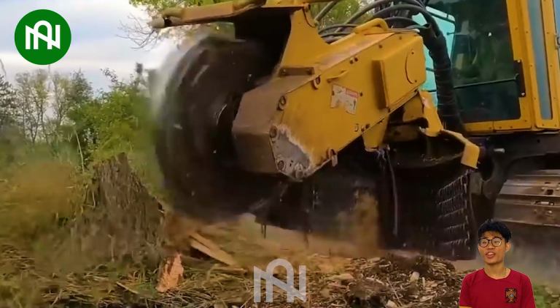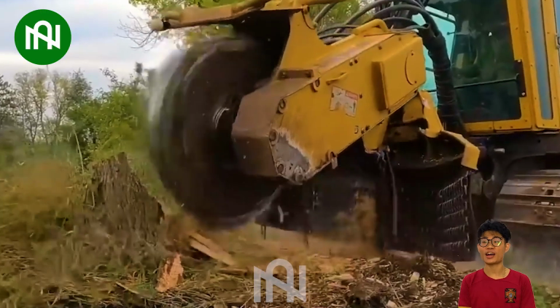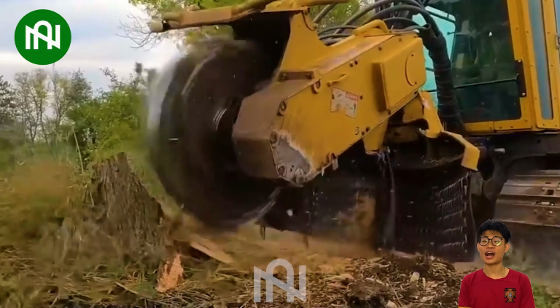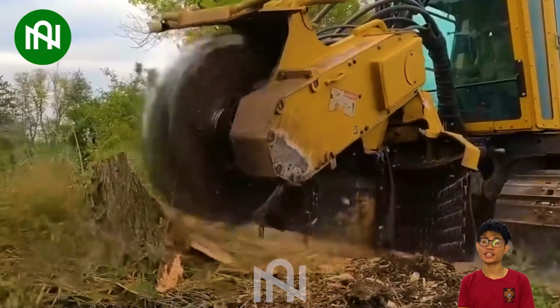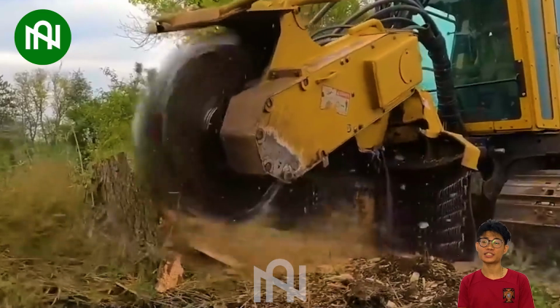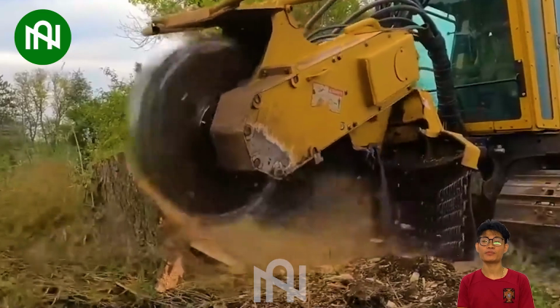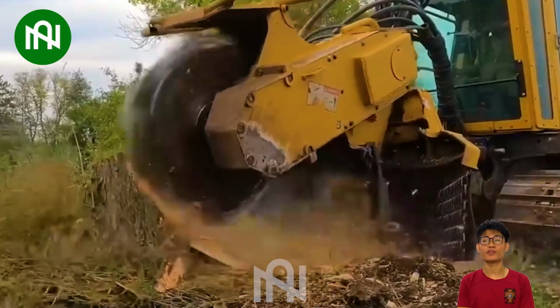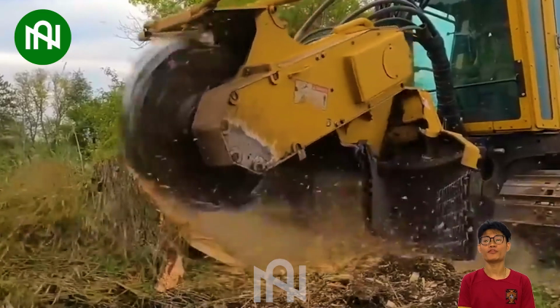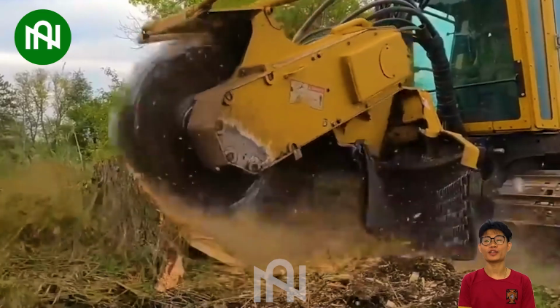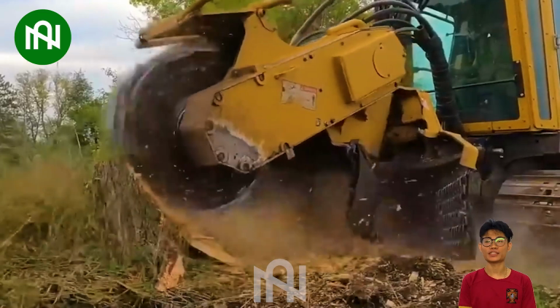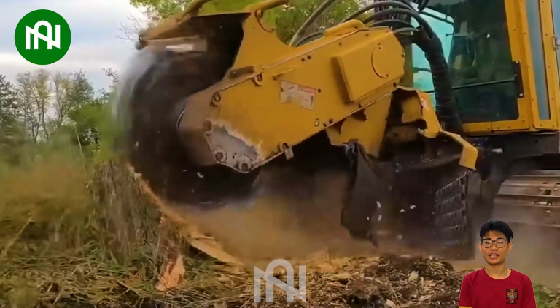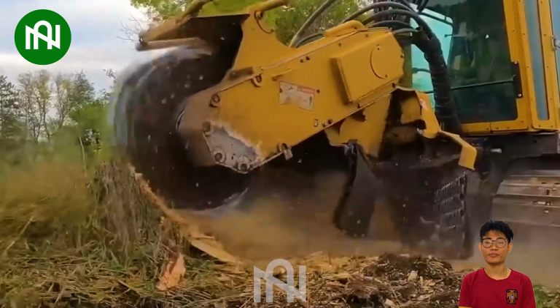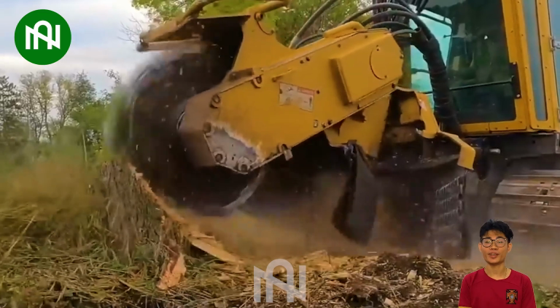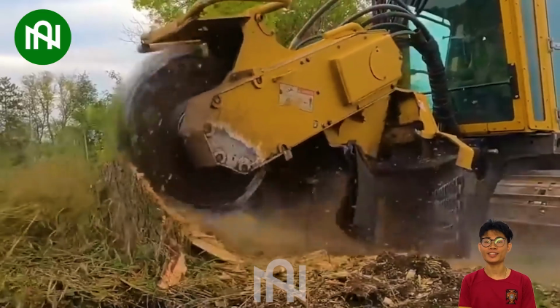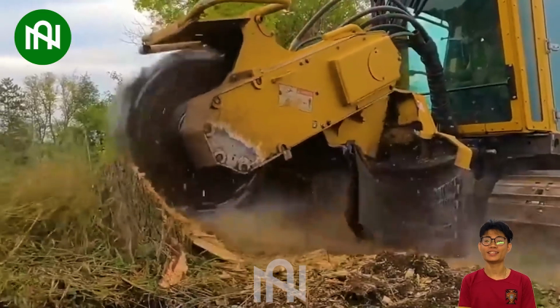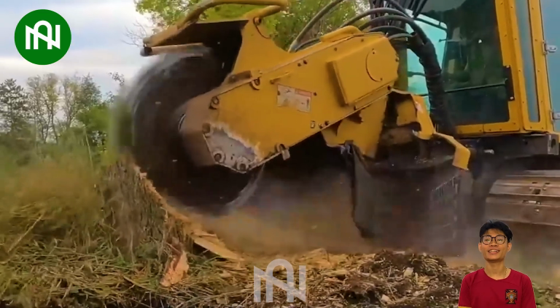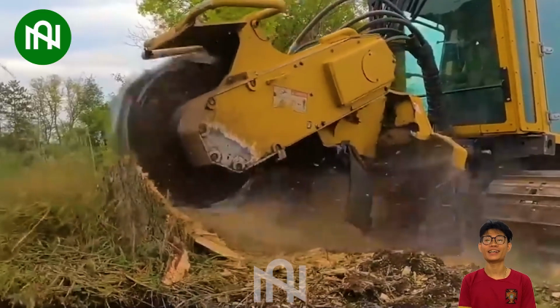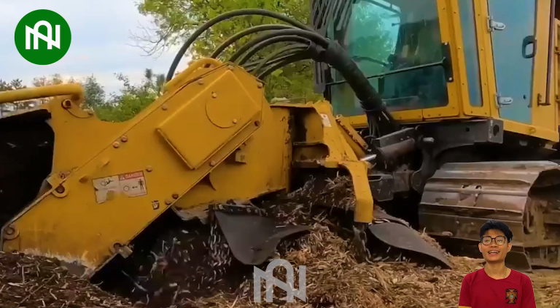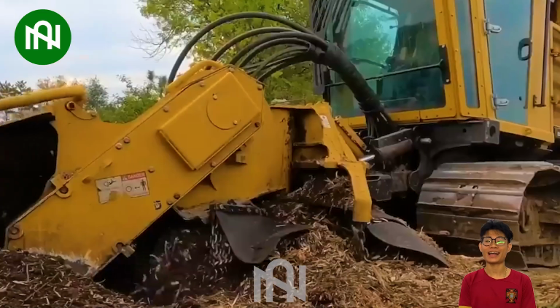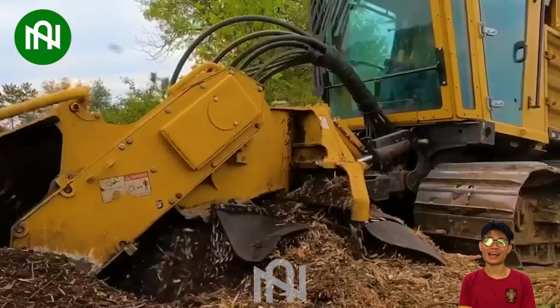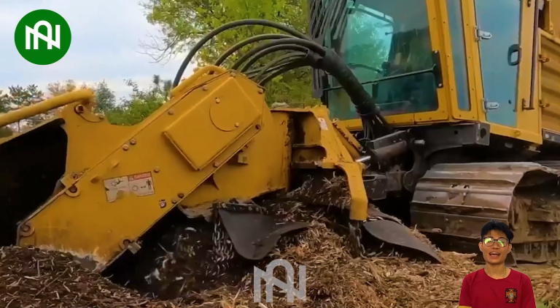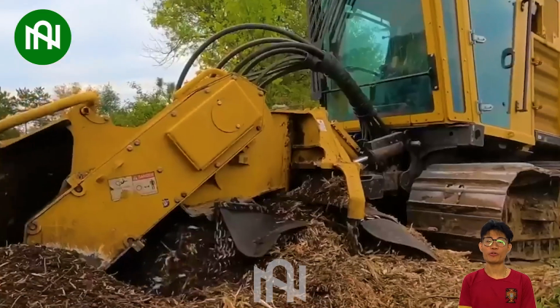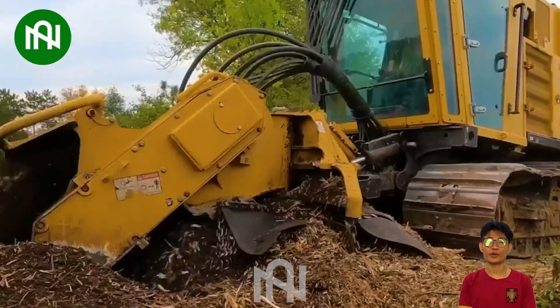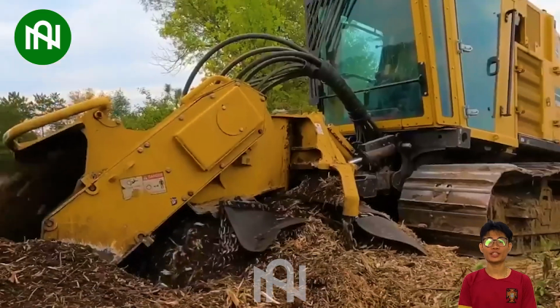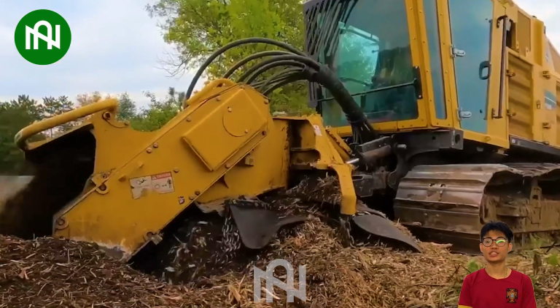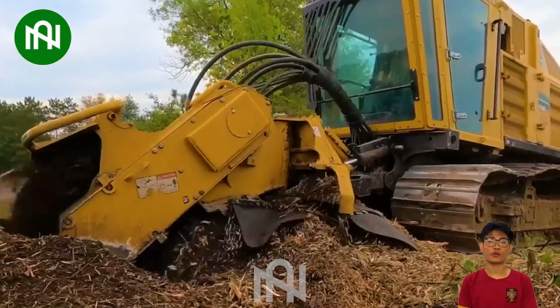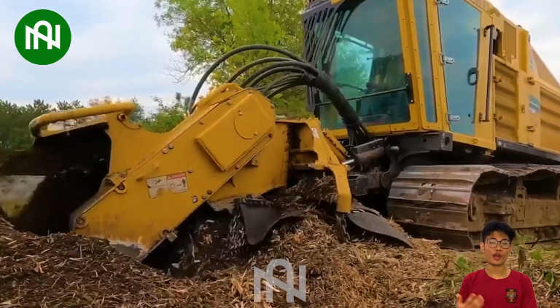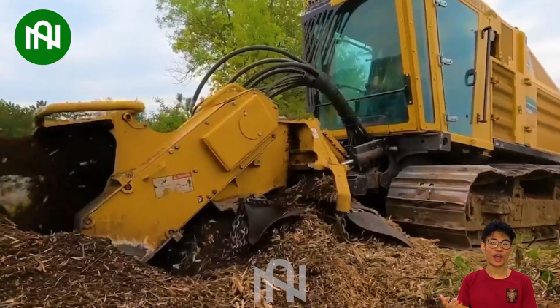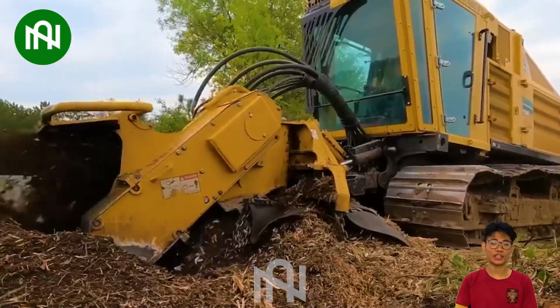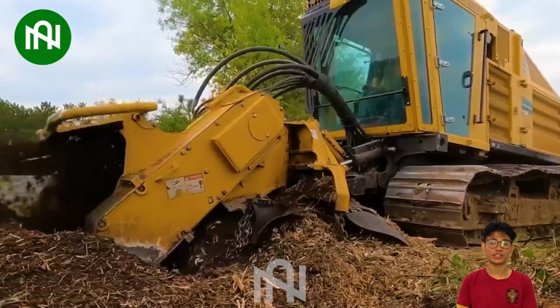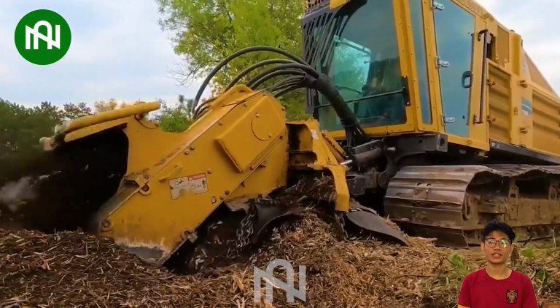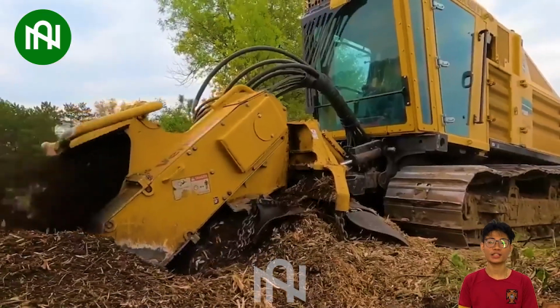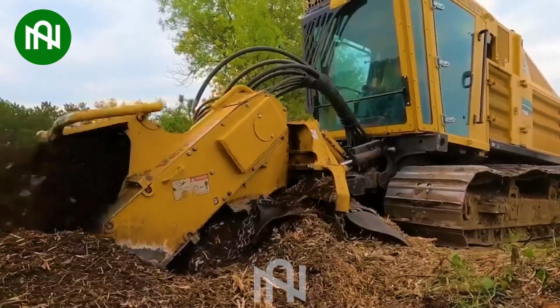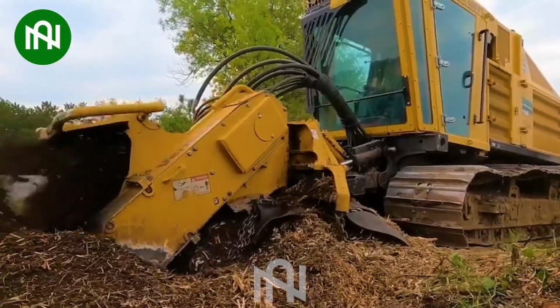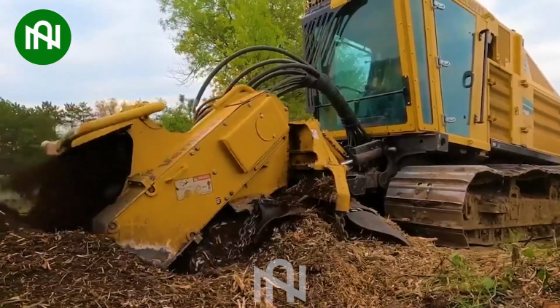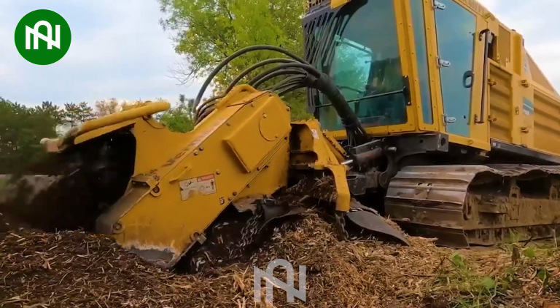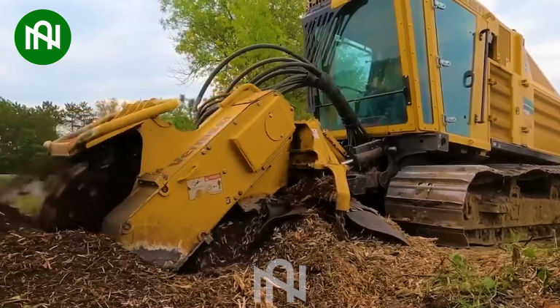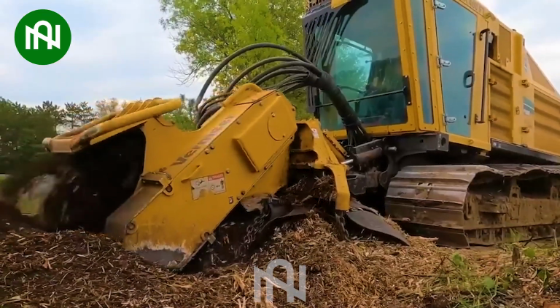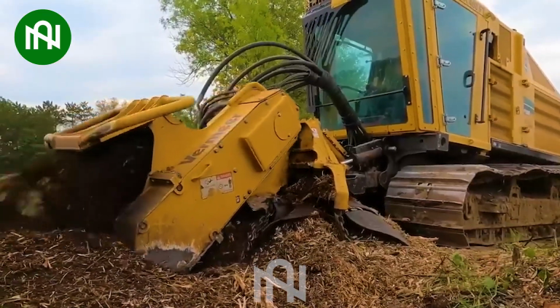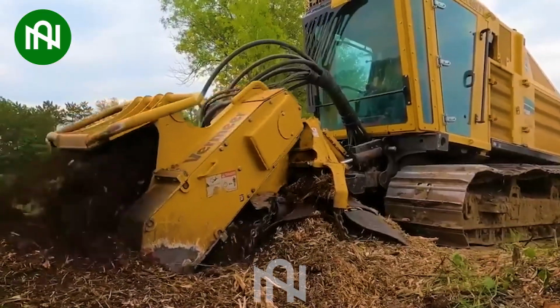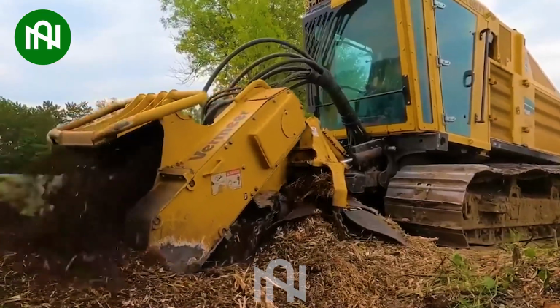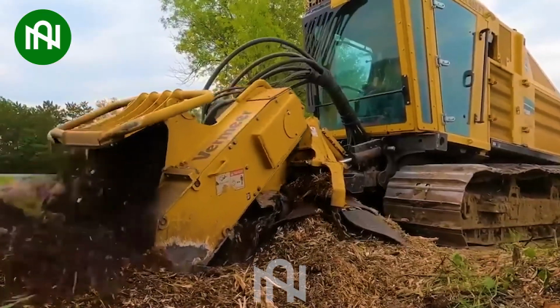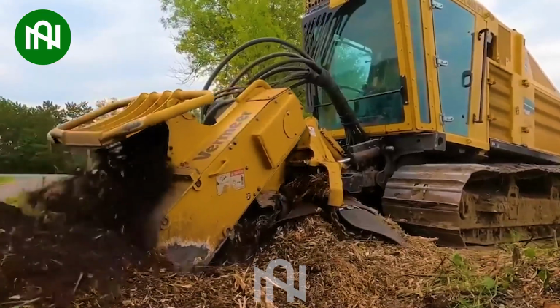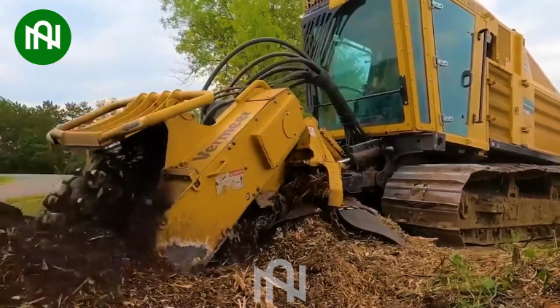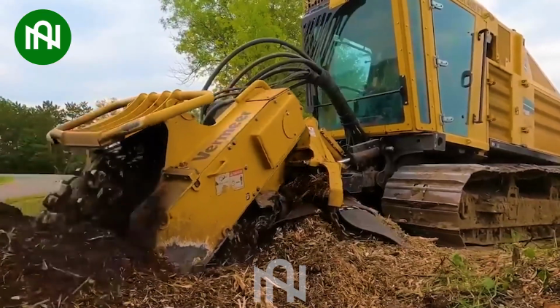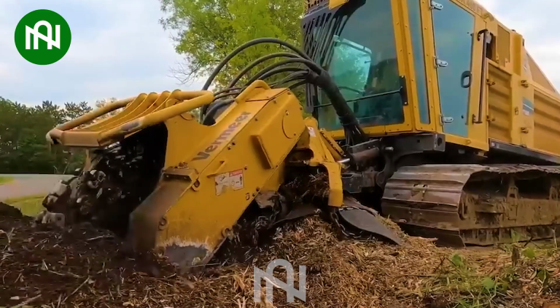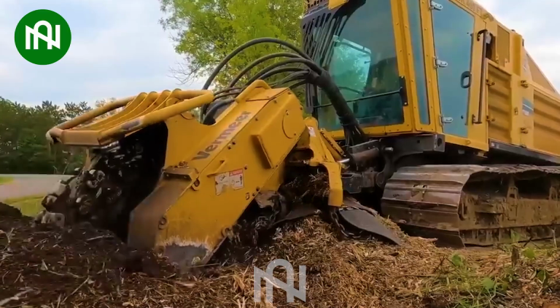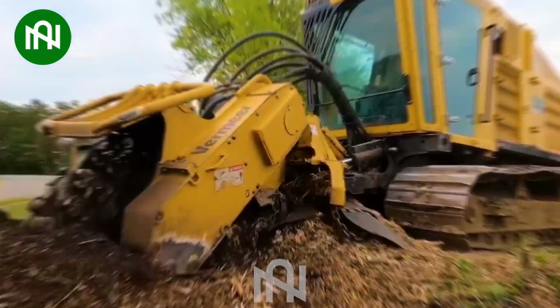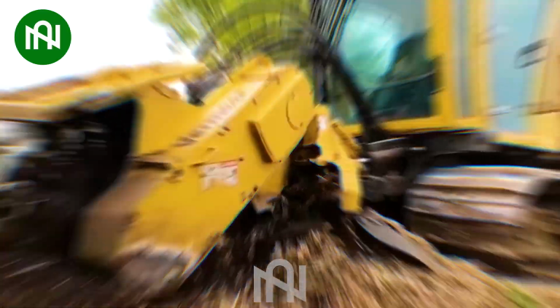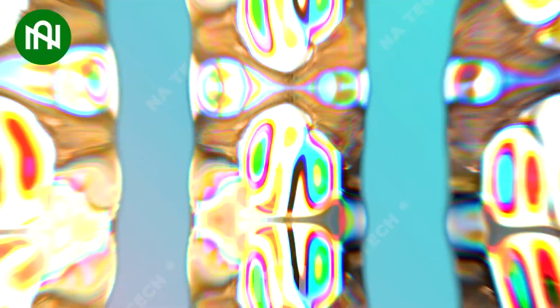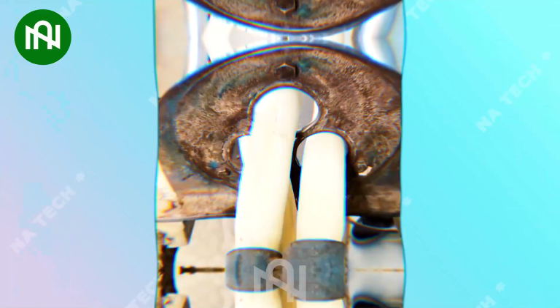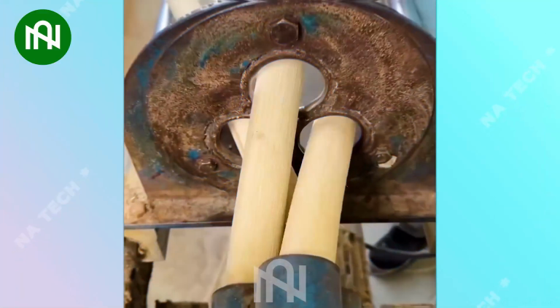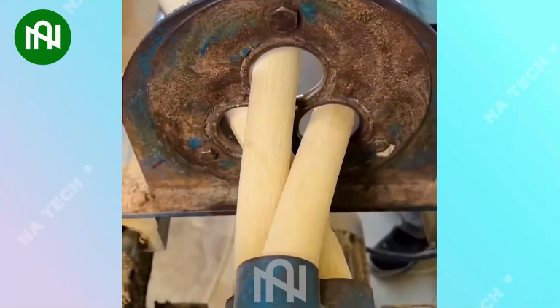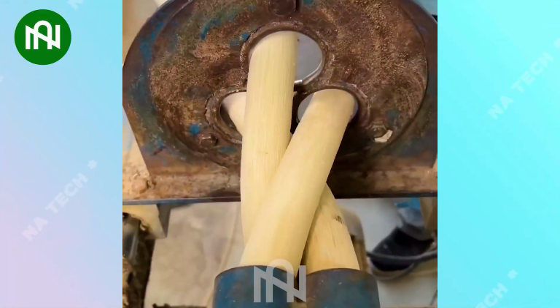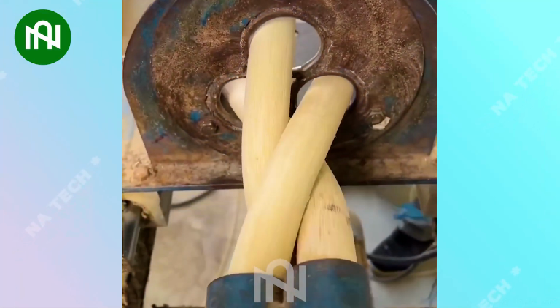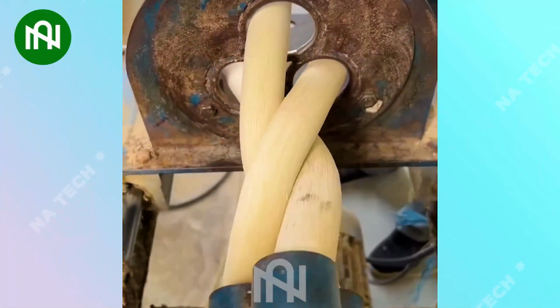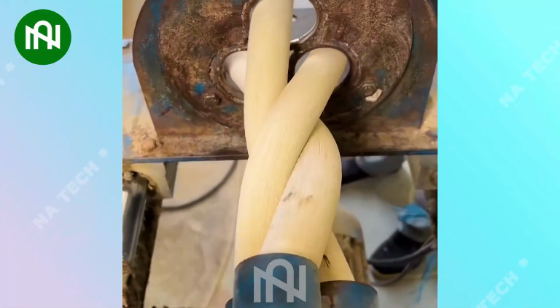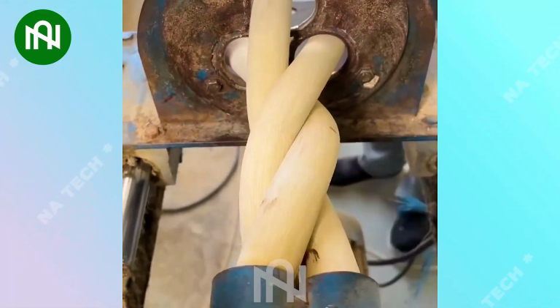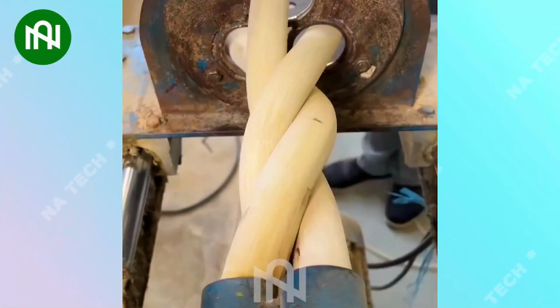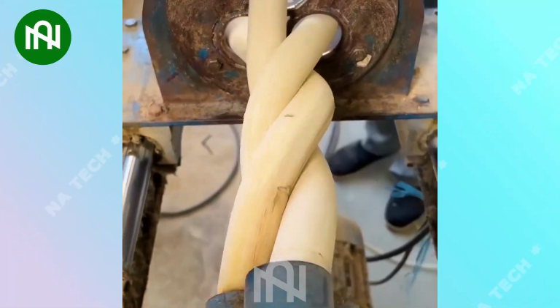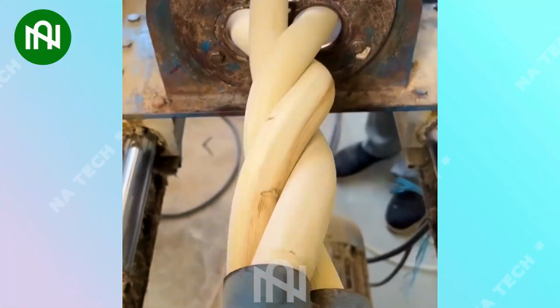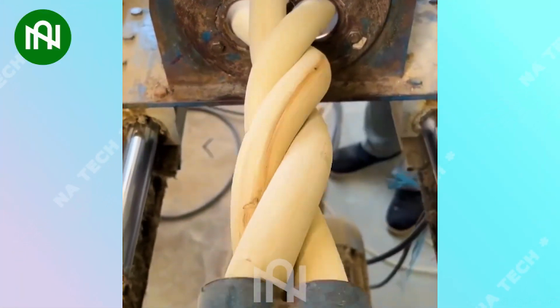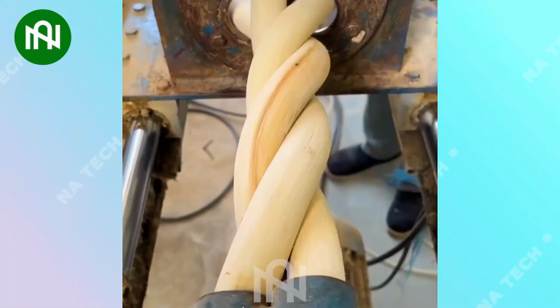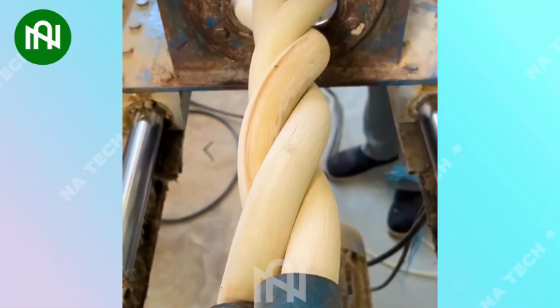The tree stump grinder efficiently transforms tree stumps into wood chips, providing an incredible solution for land clearance! It's genuinely remarkable!